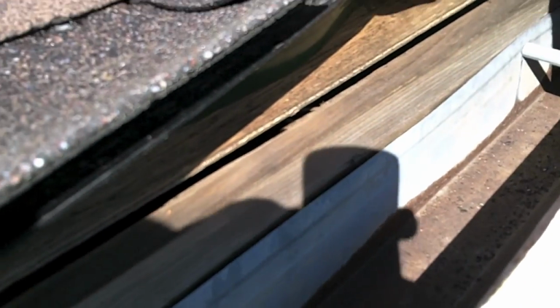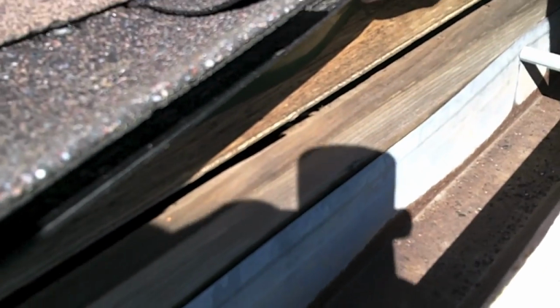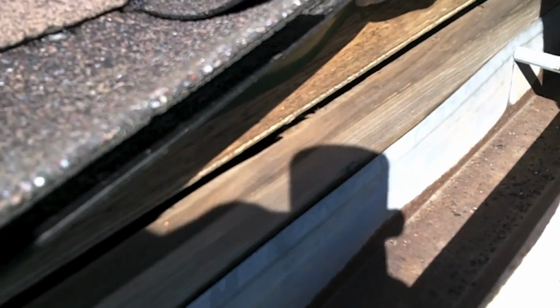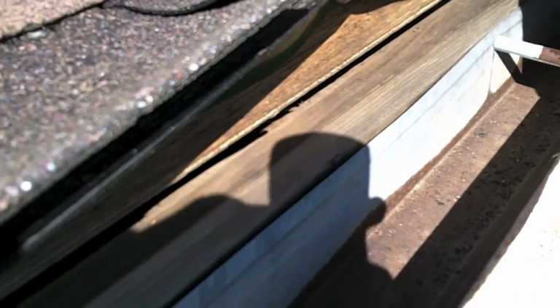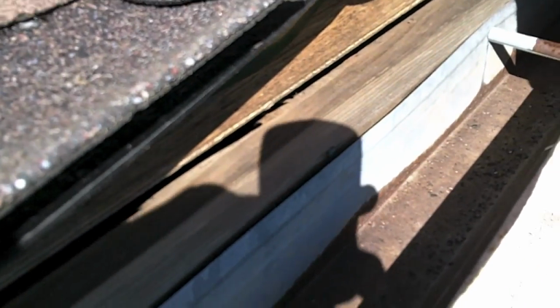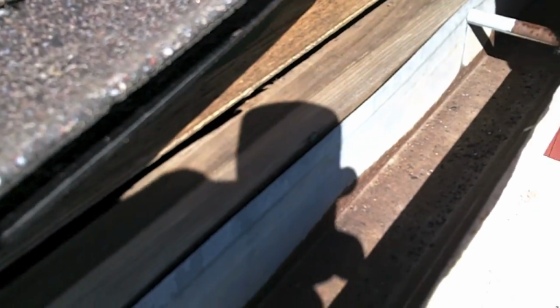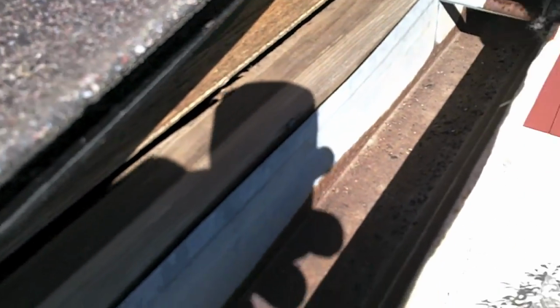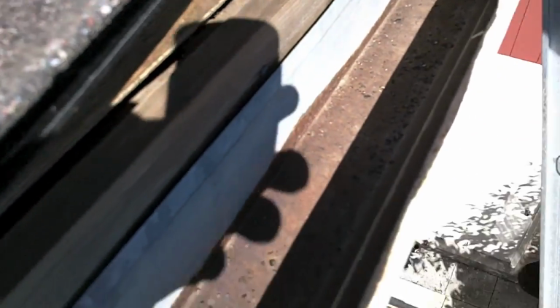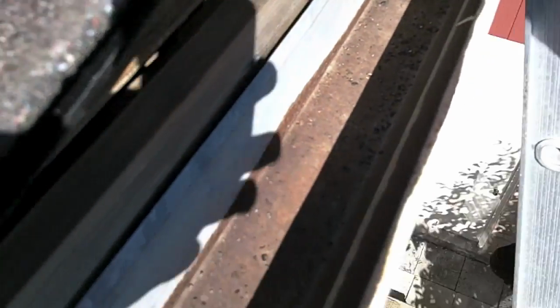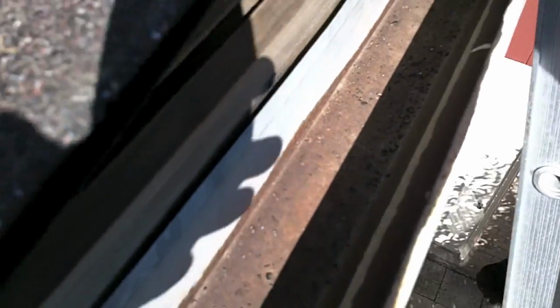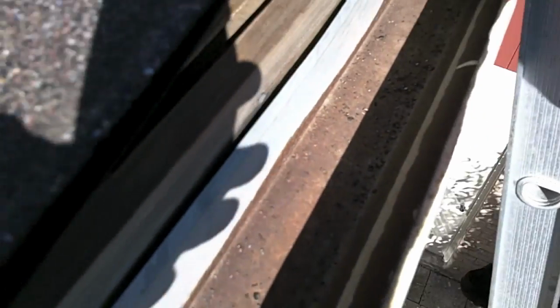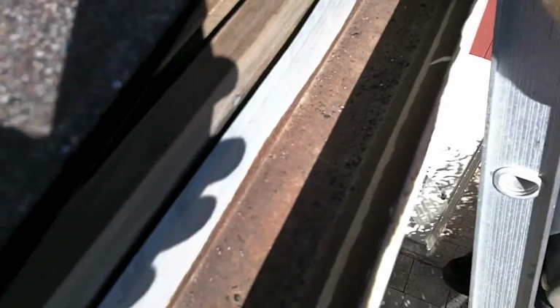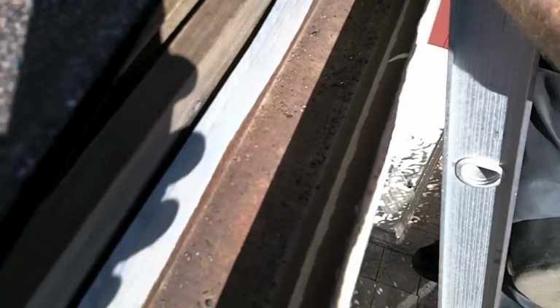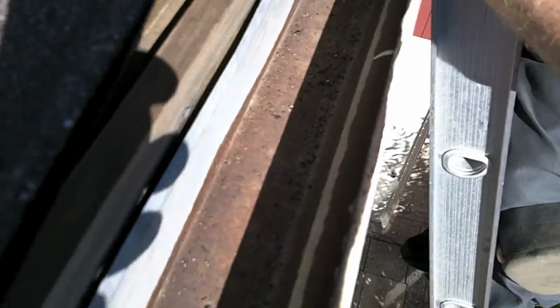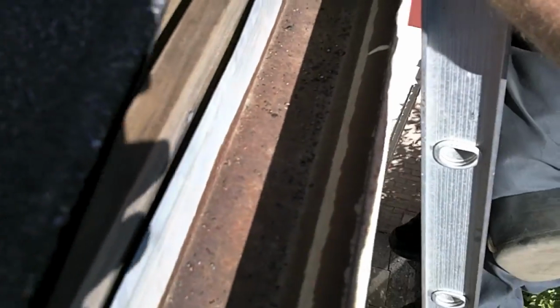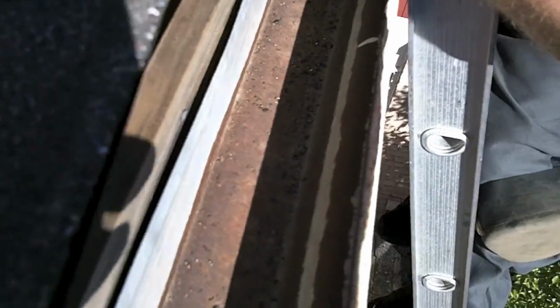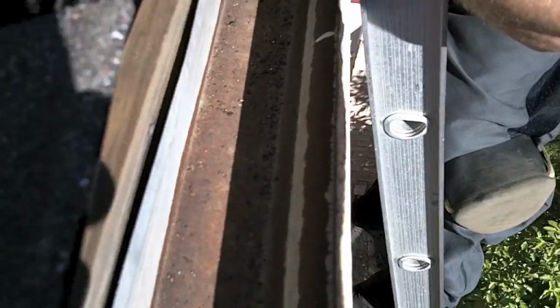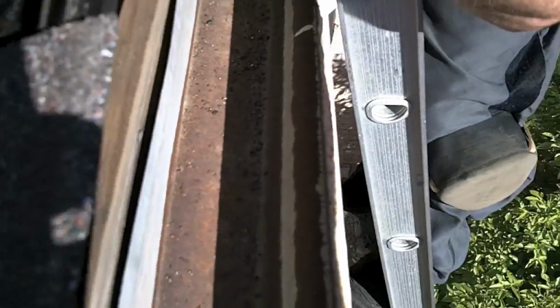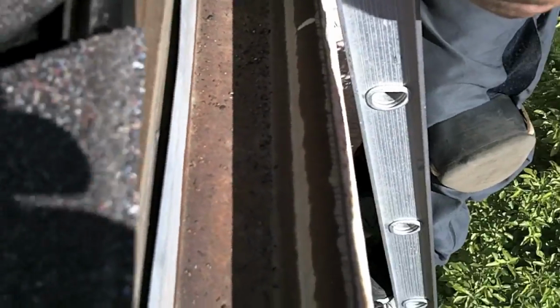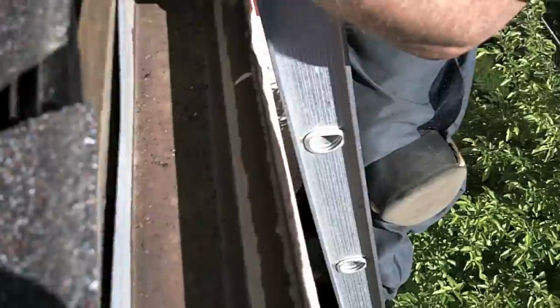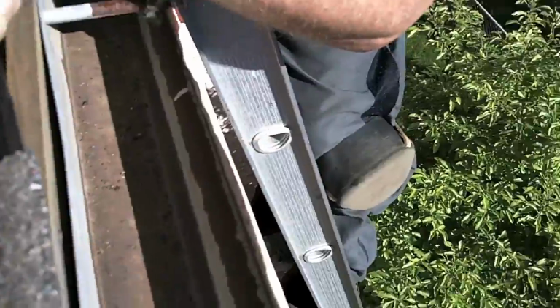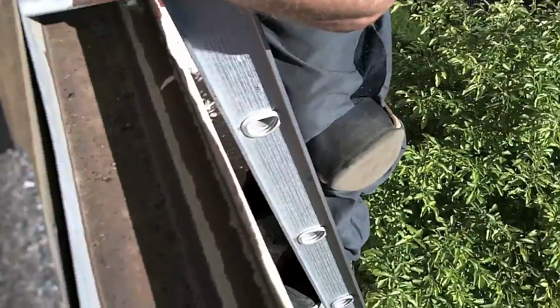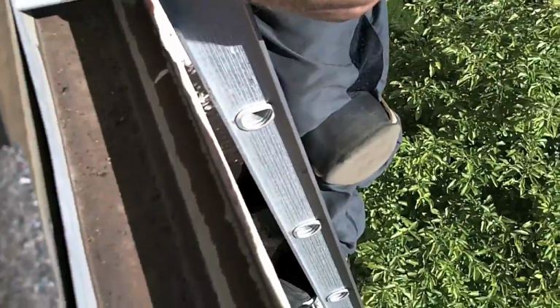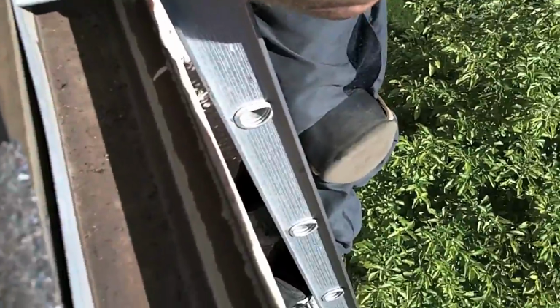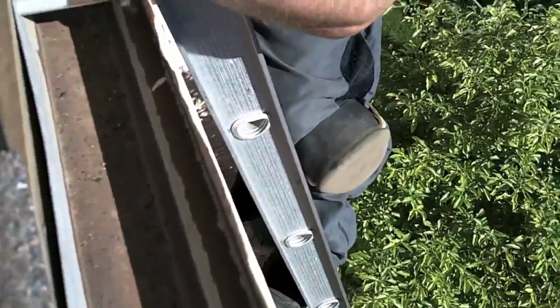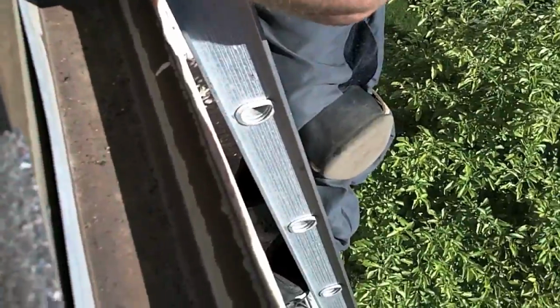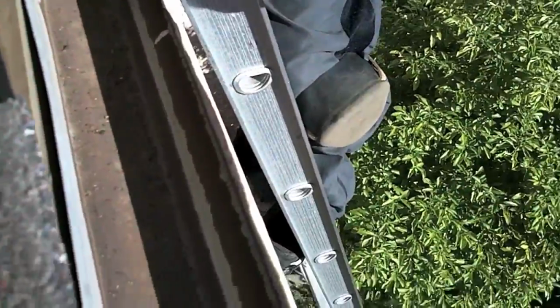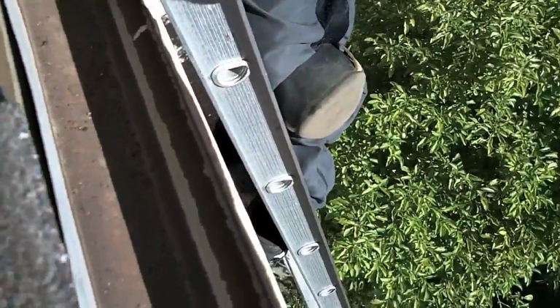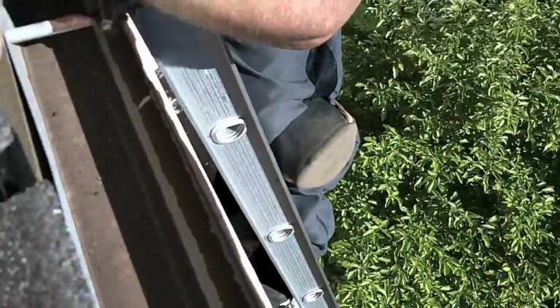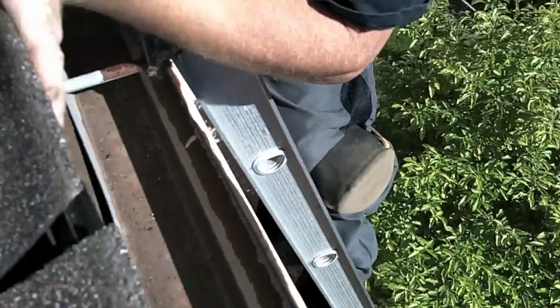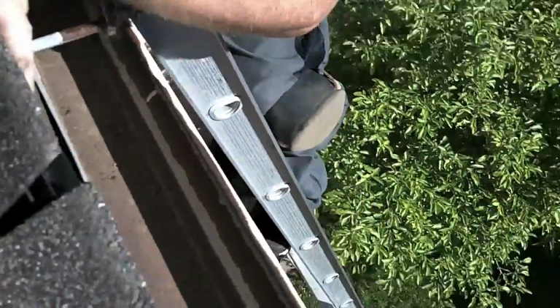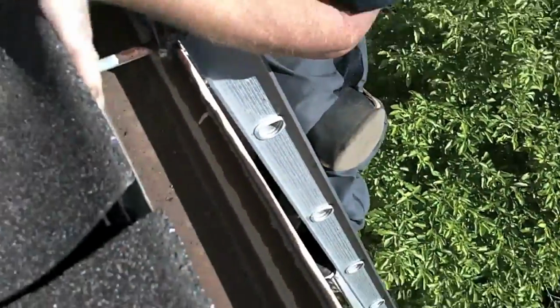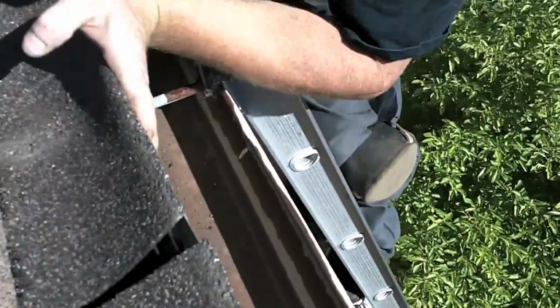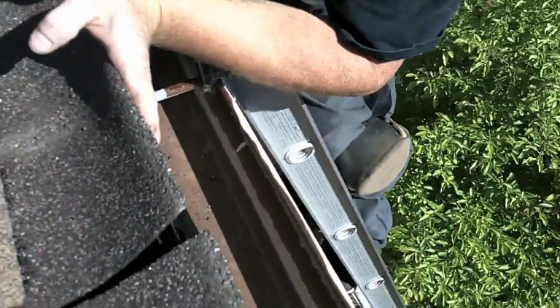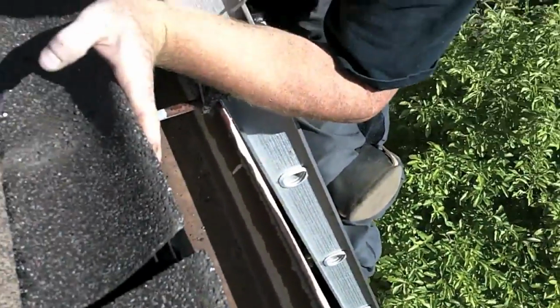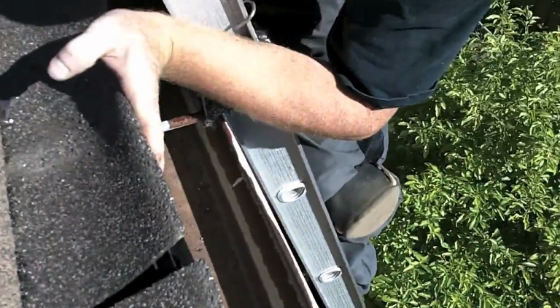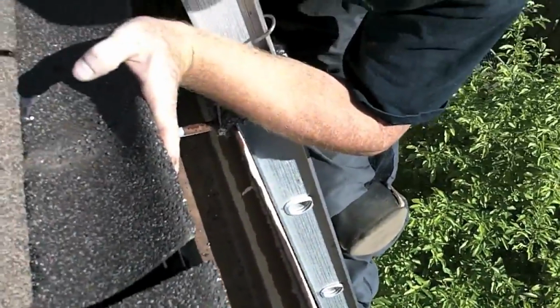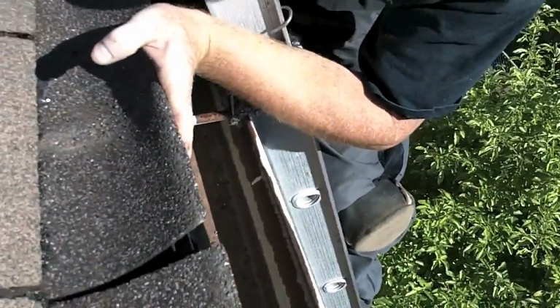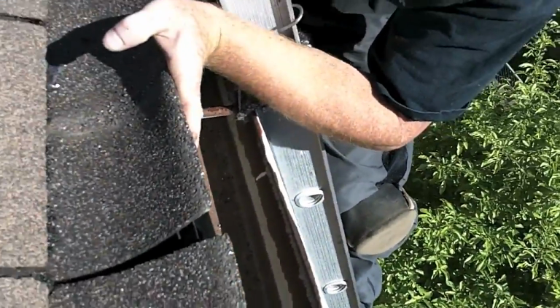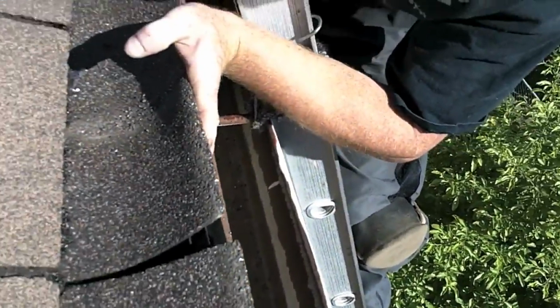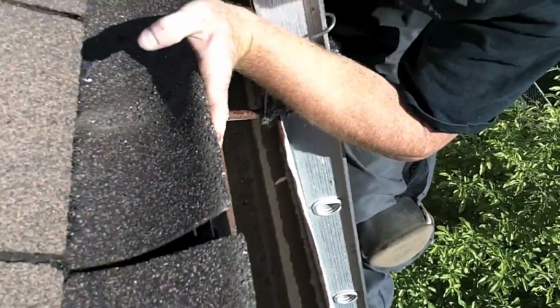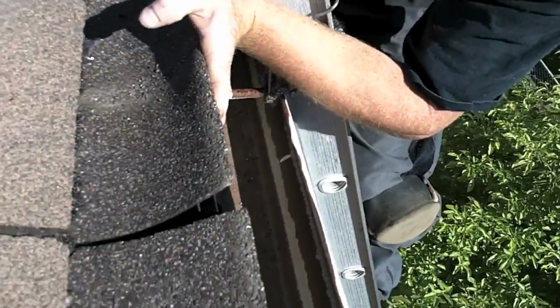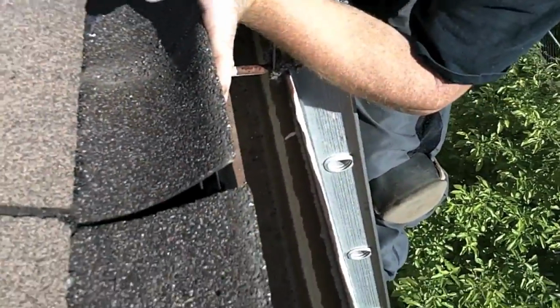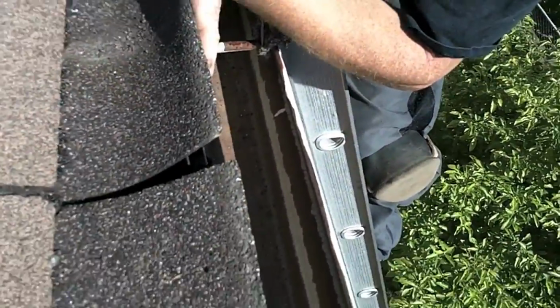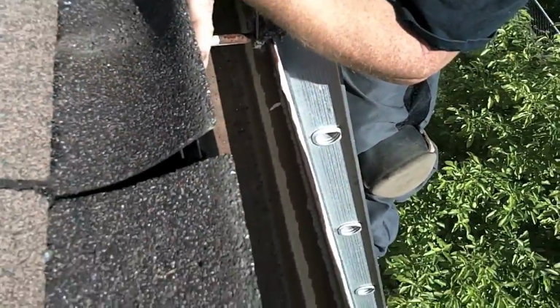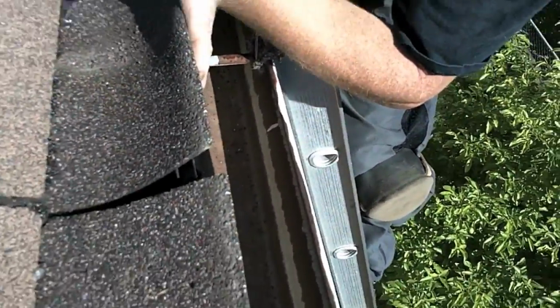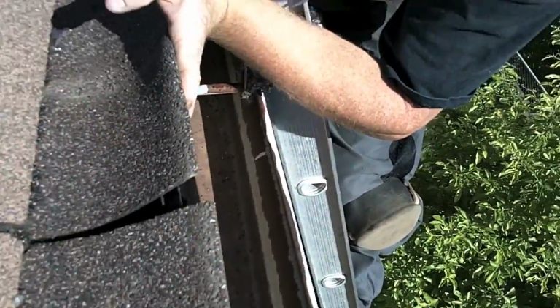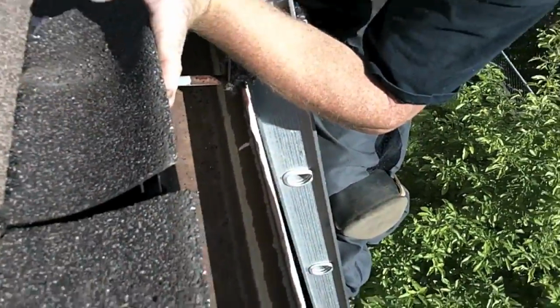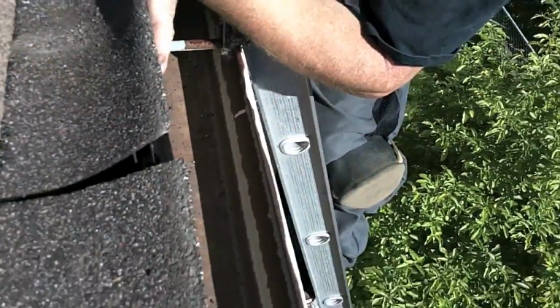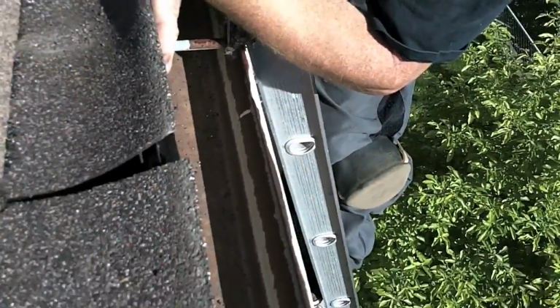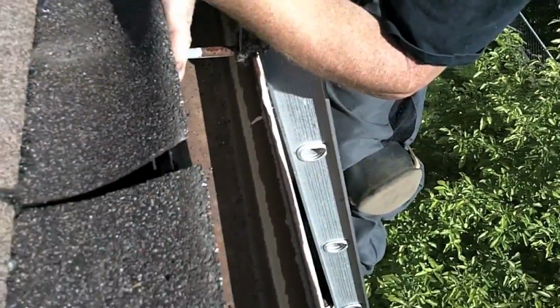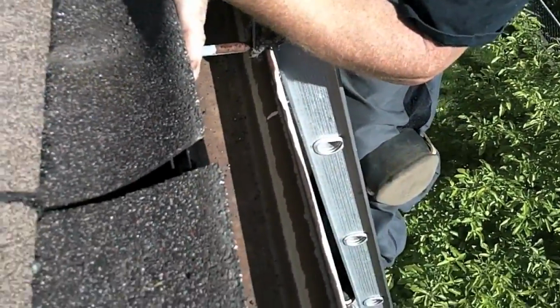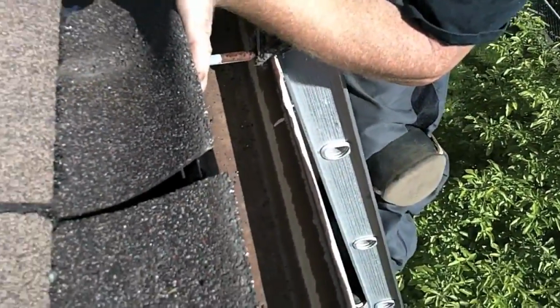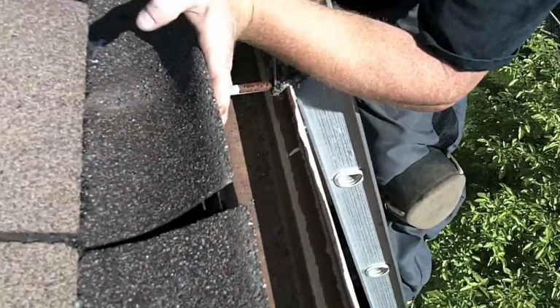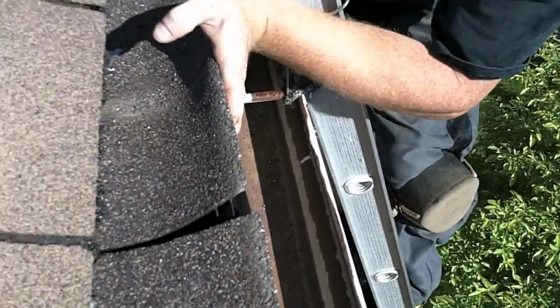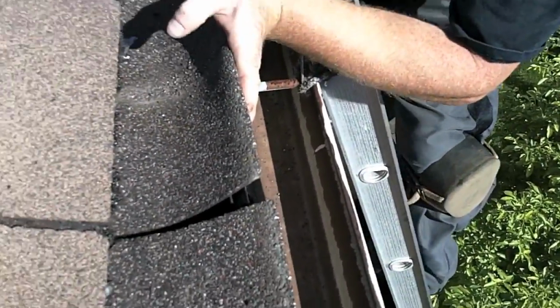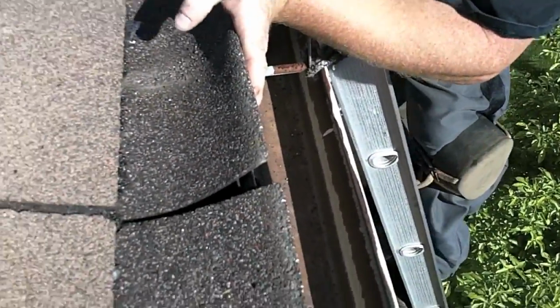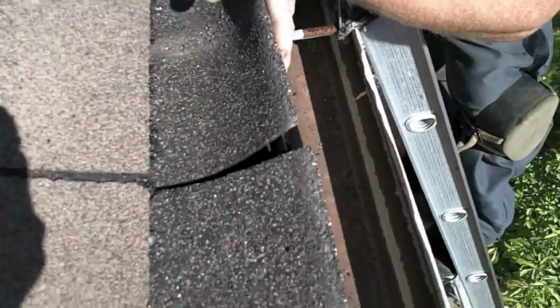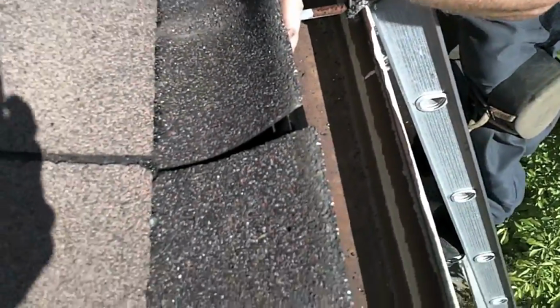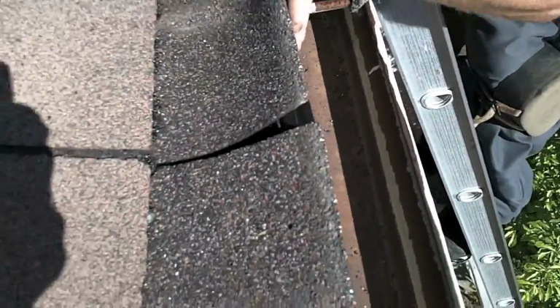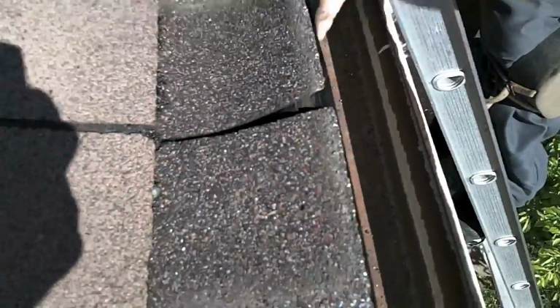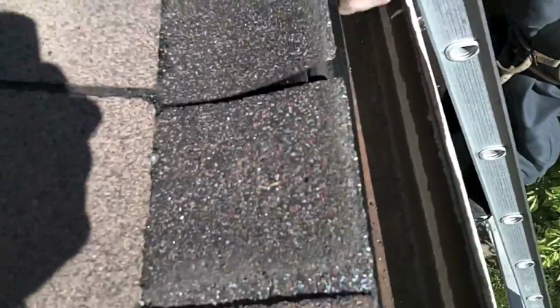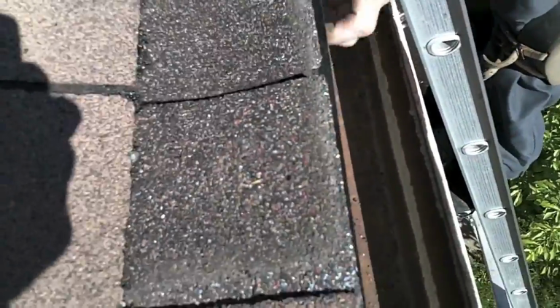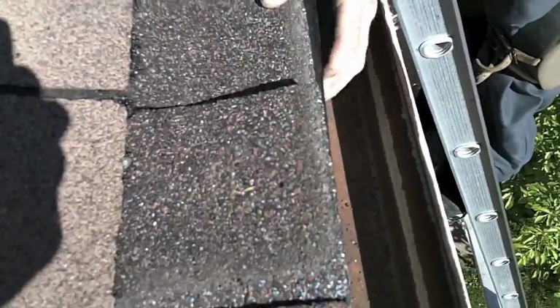I wouldn't really worry about it now. It's really just surface stuff — it will dry out and dissipate. So that's how we're going to prevent this problem for you guys.